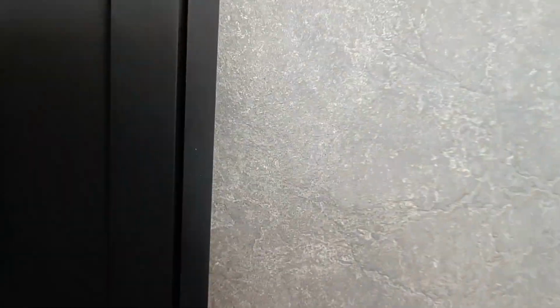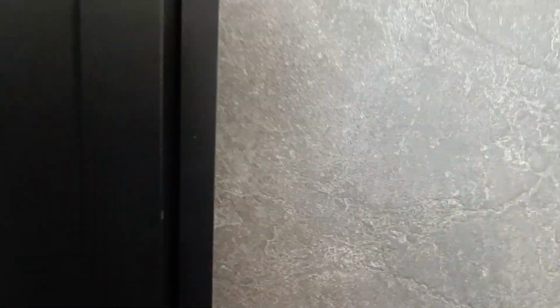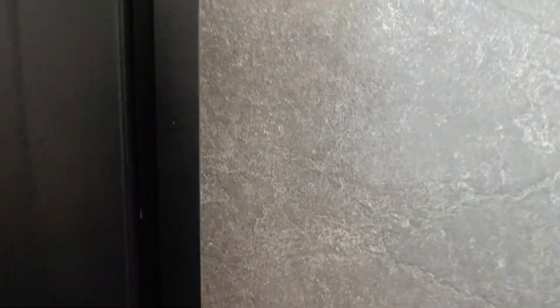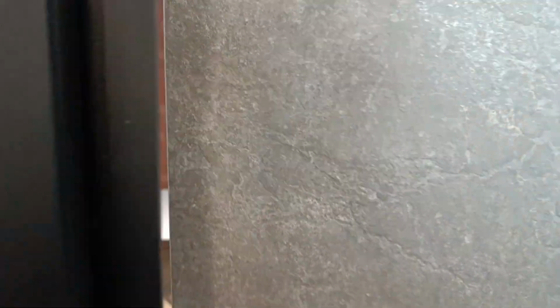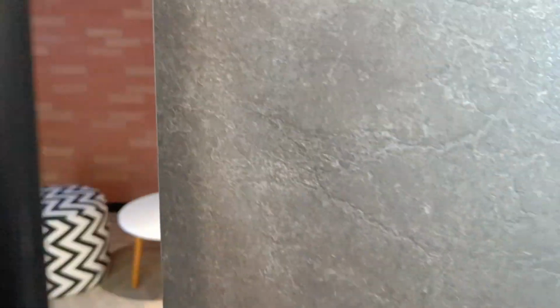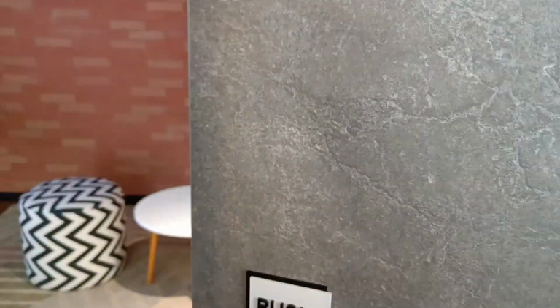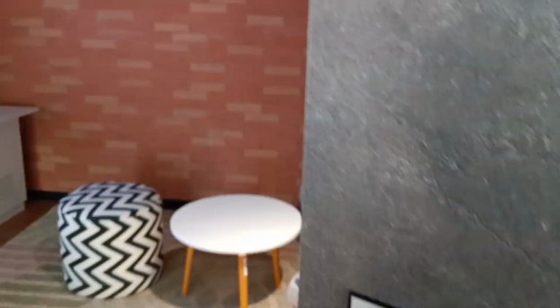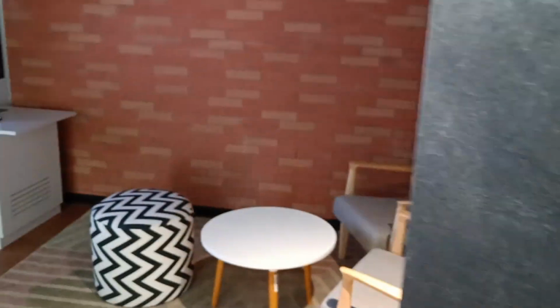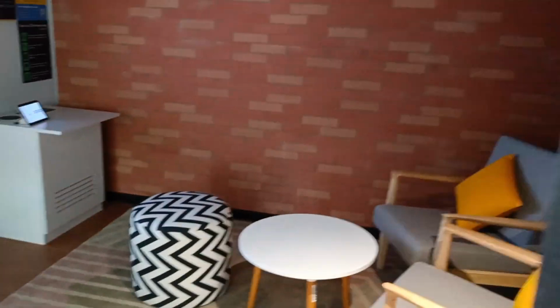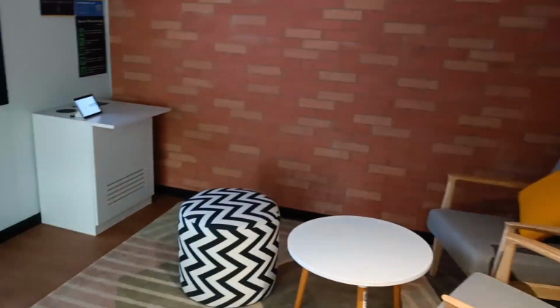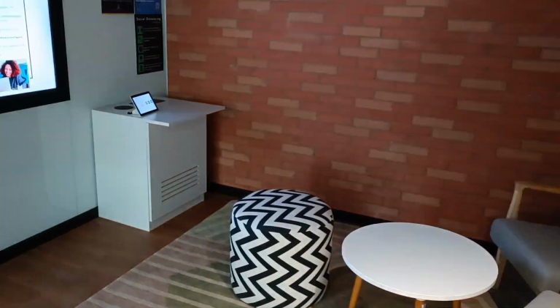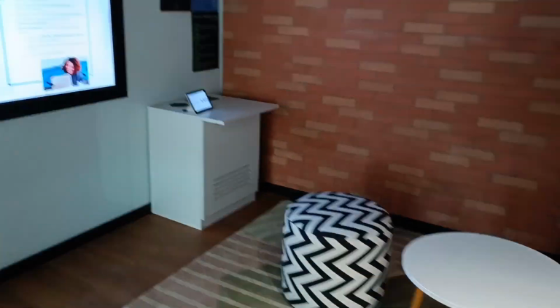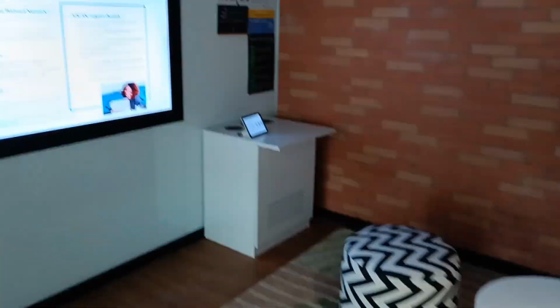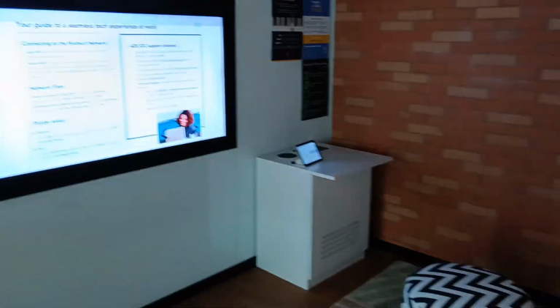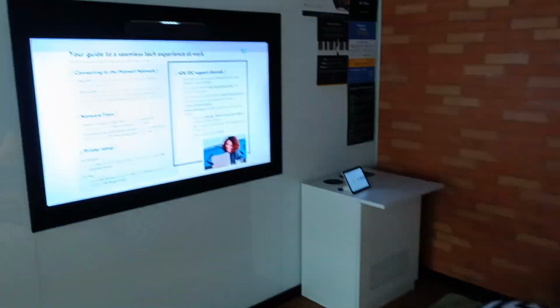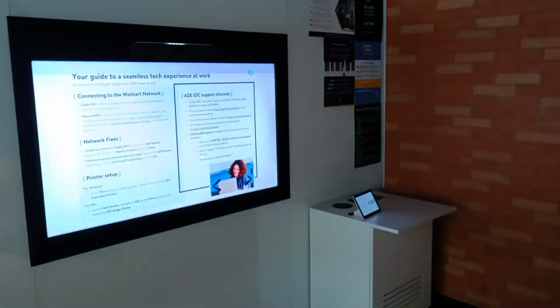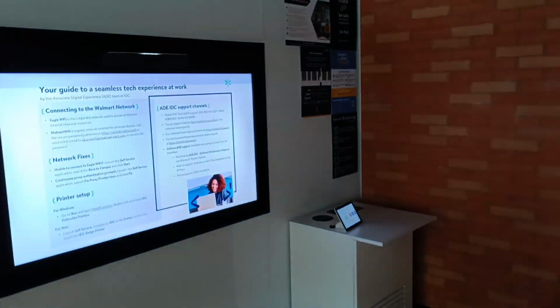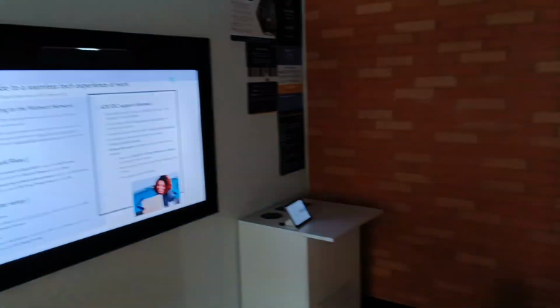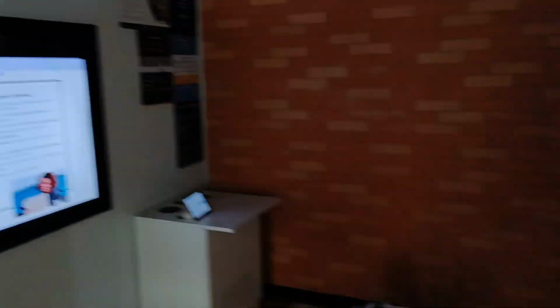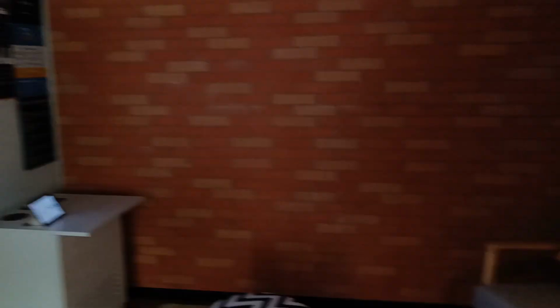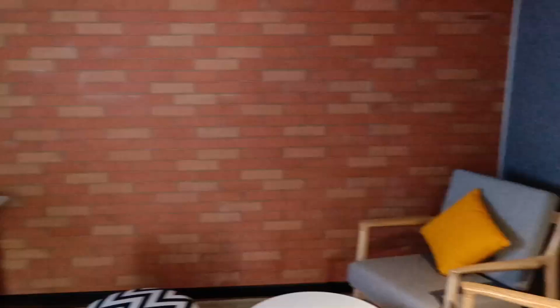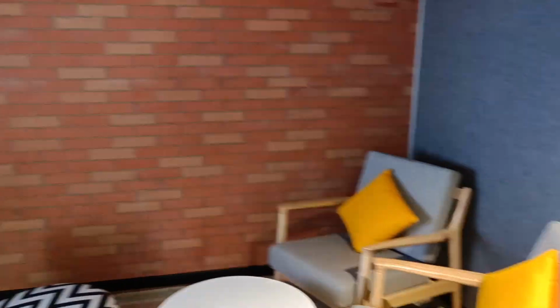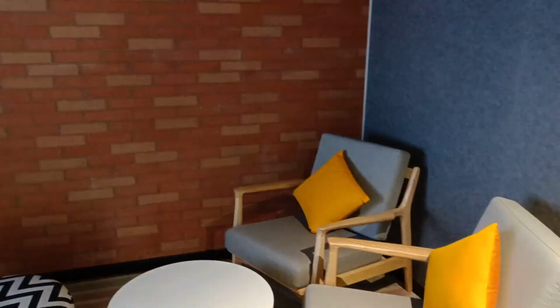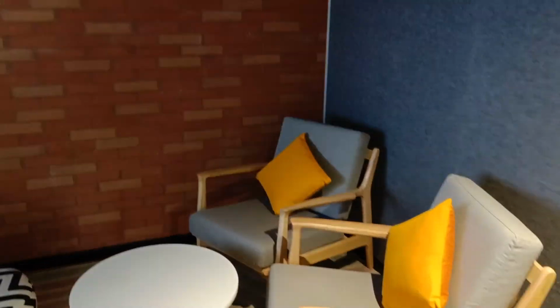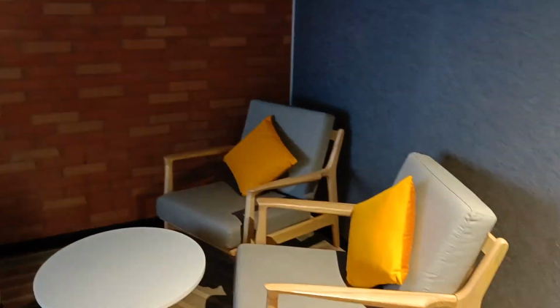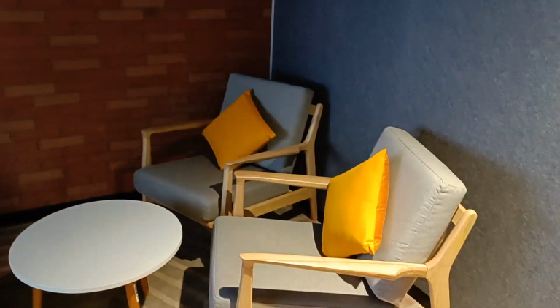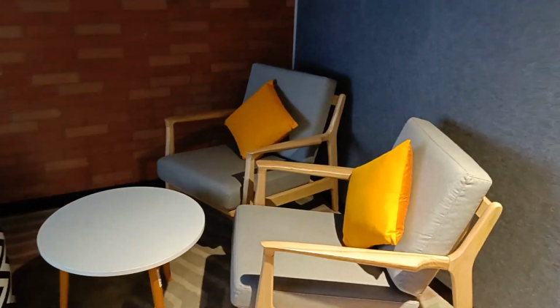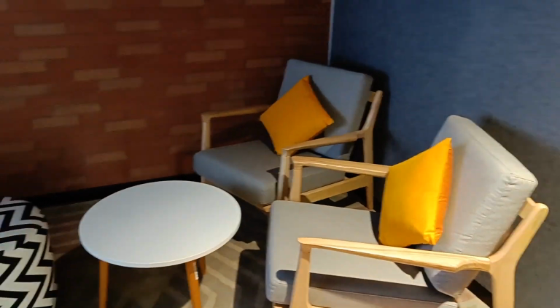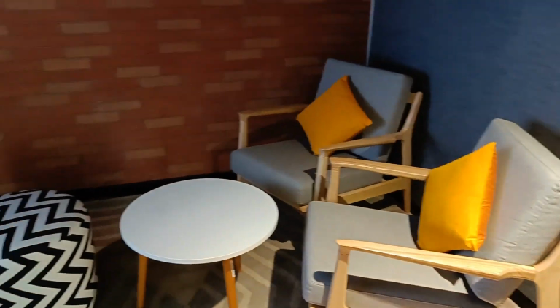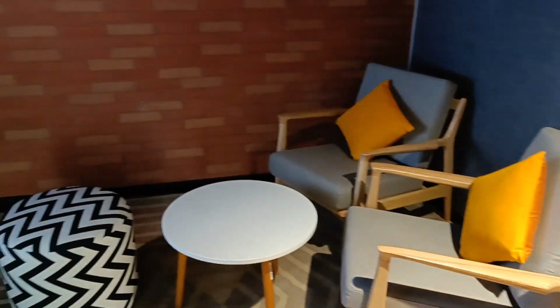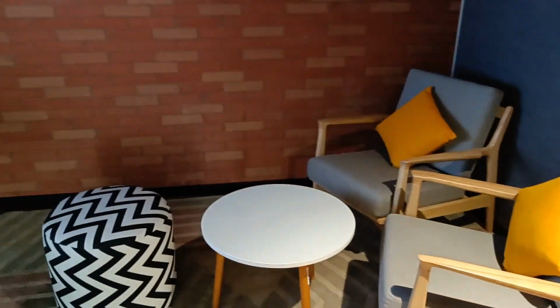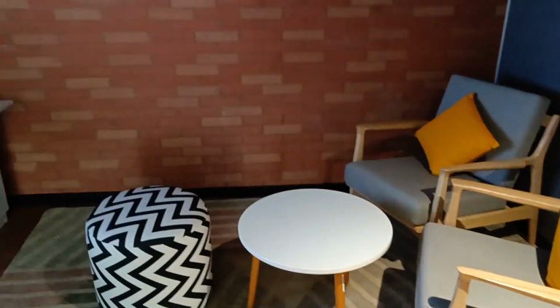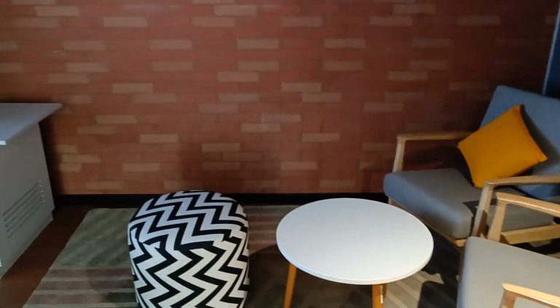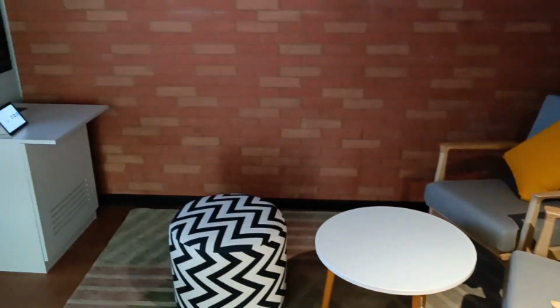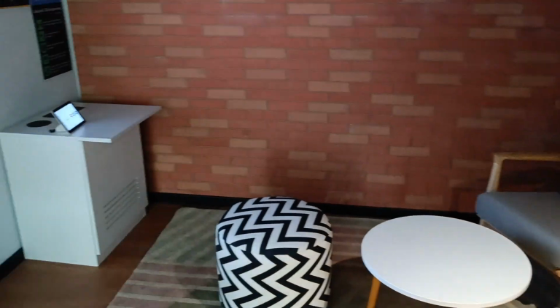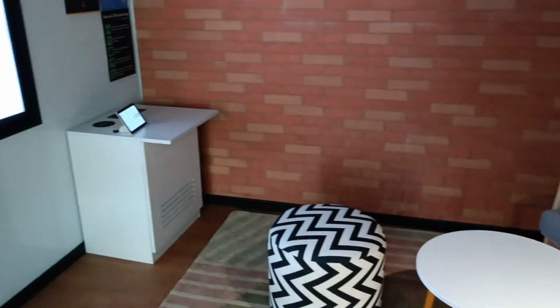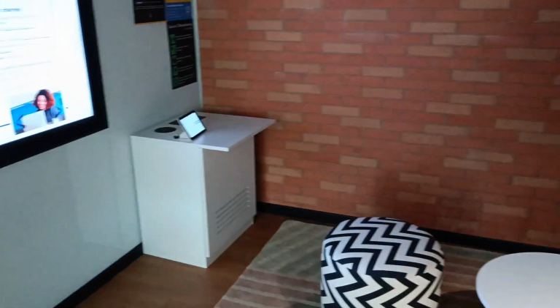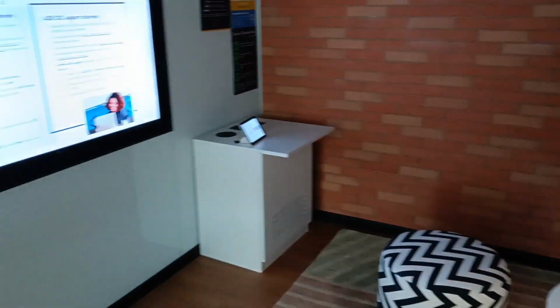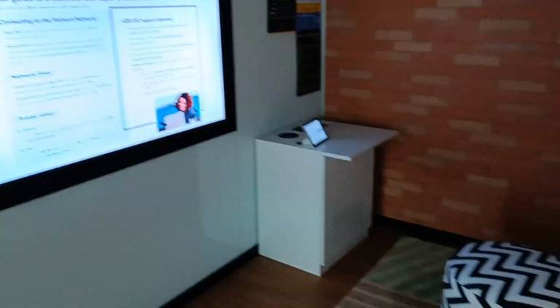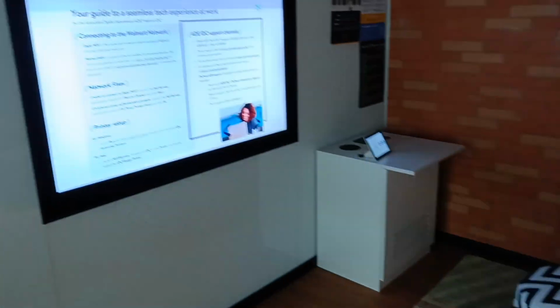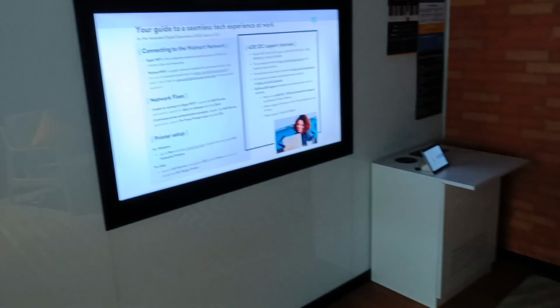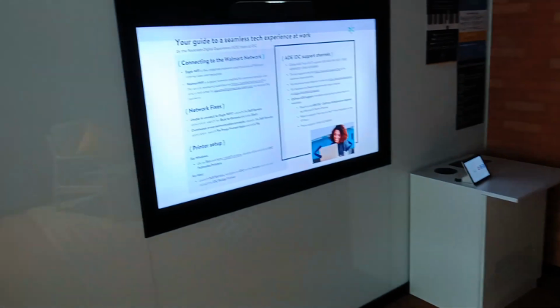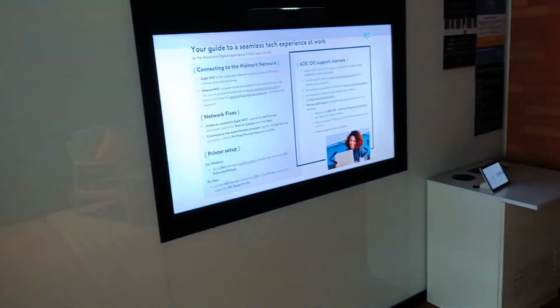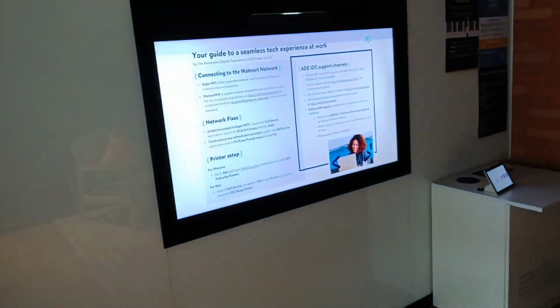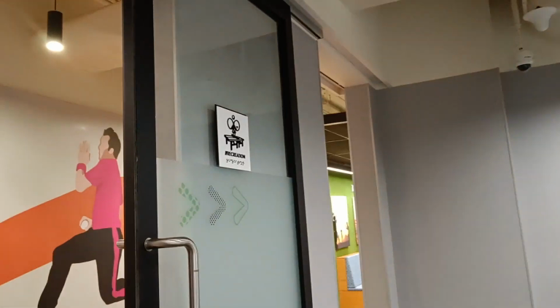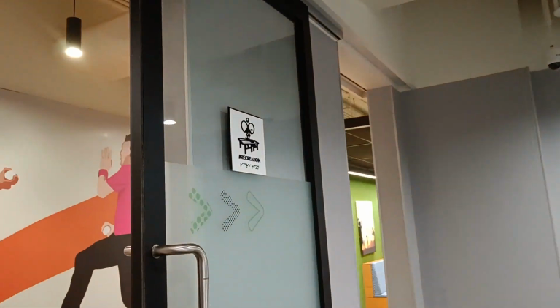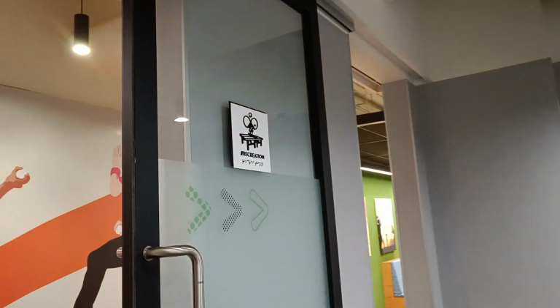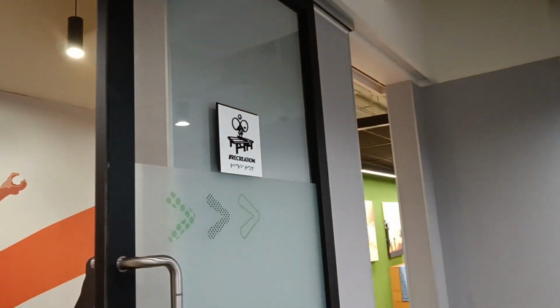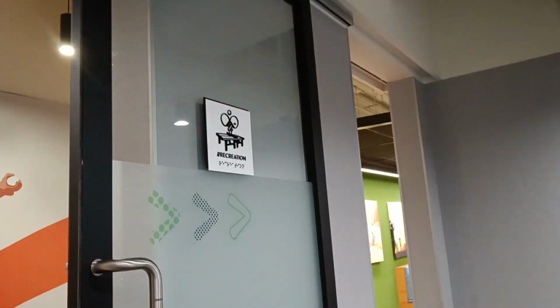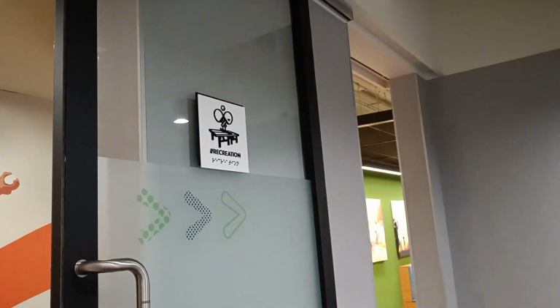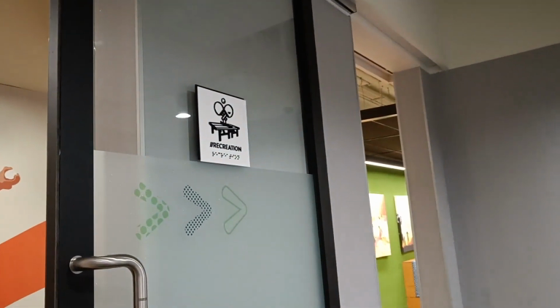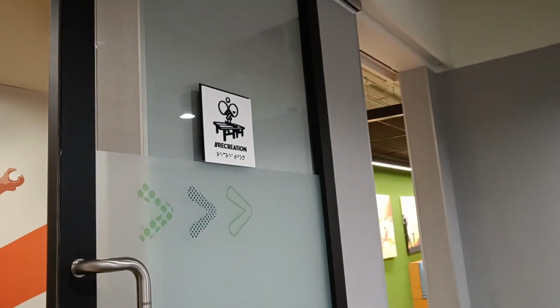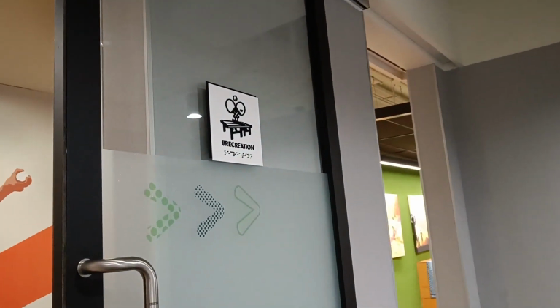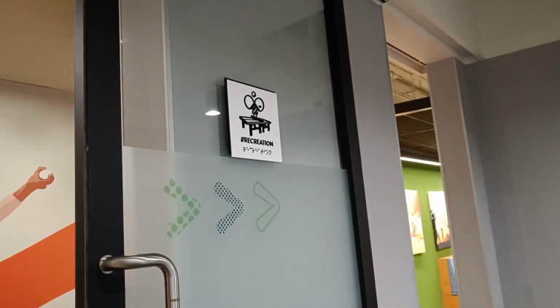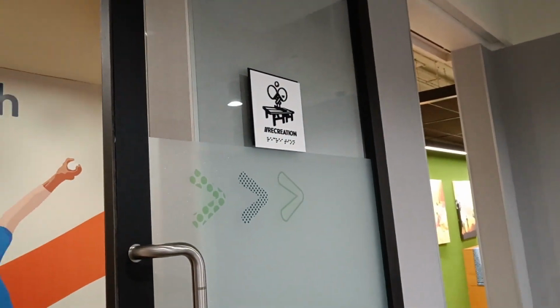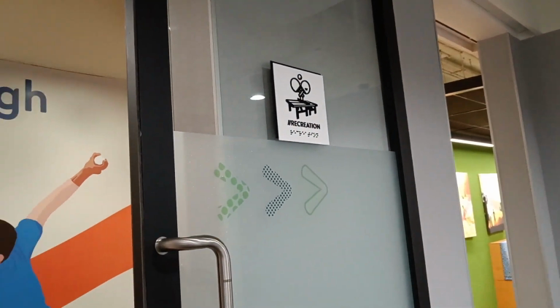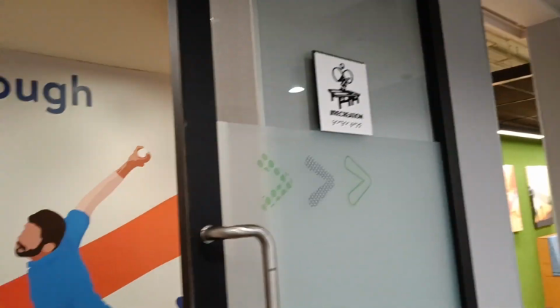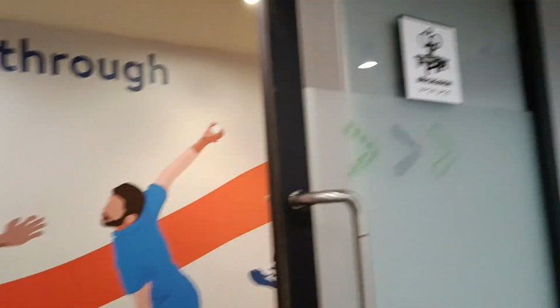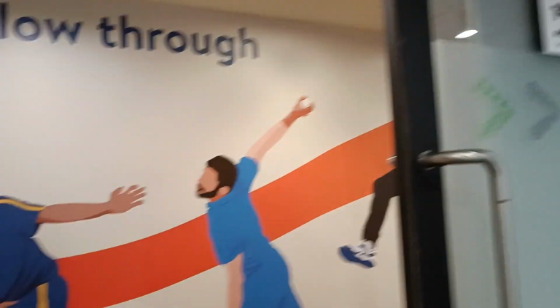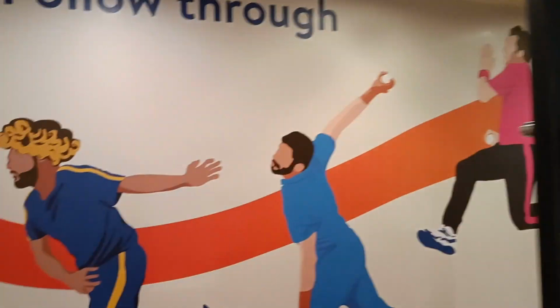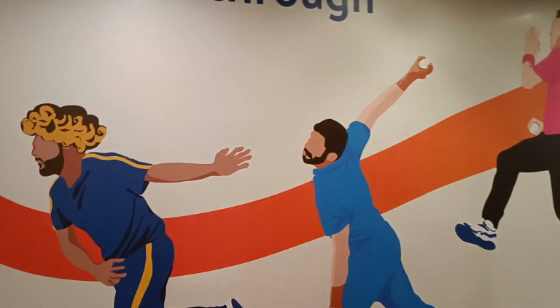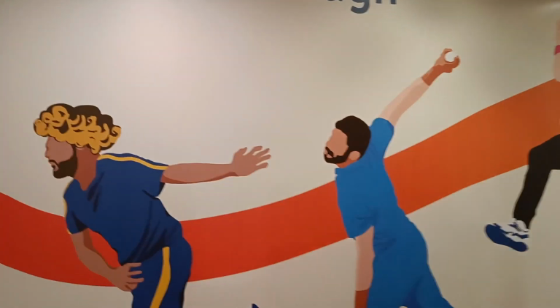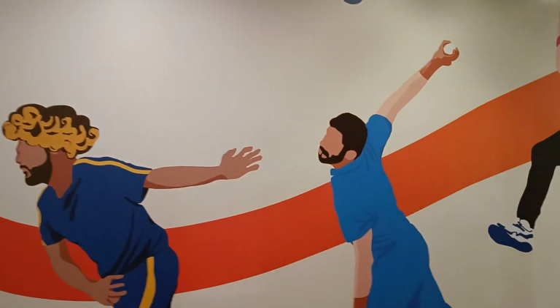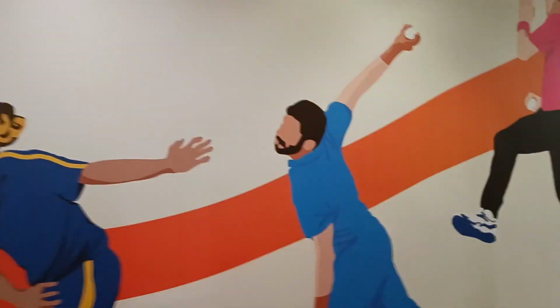These are the meditation rooms where you can sit quietly and relax.